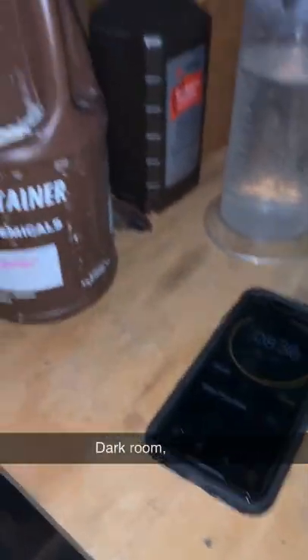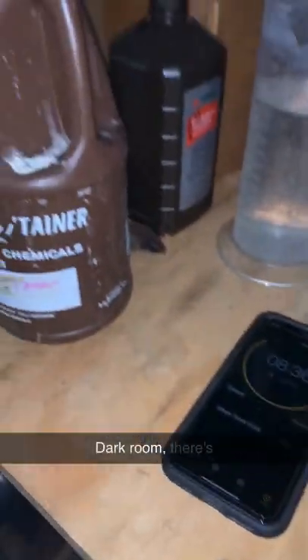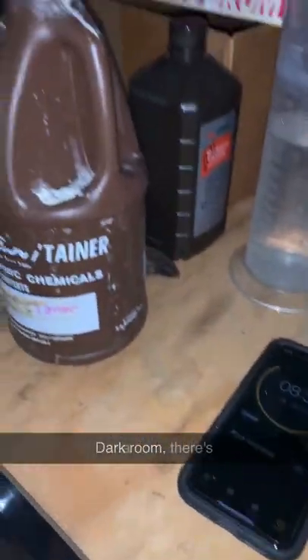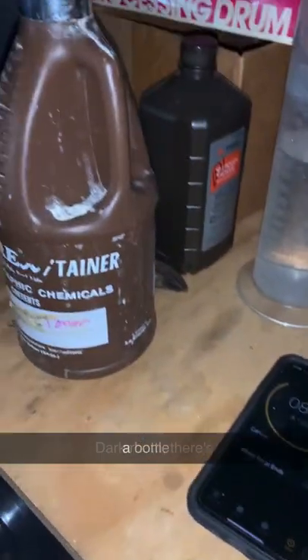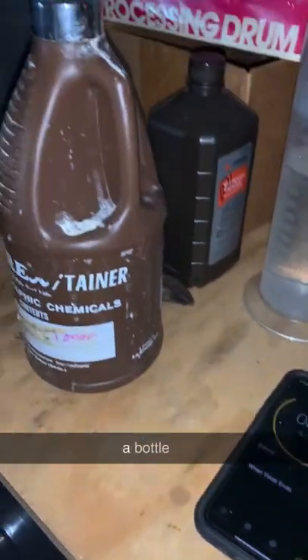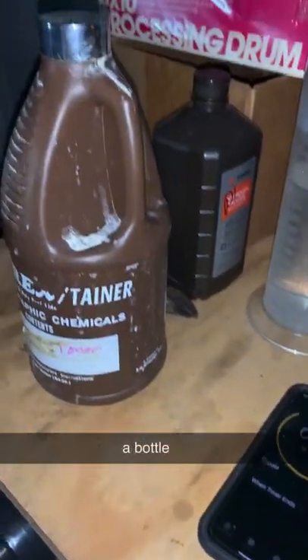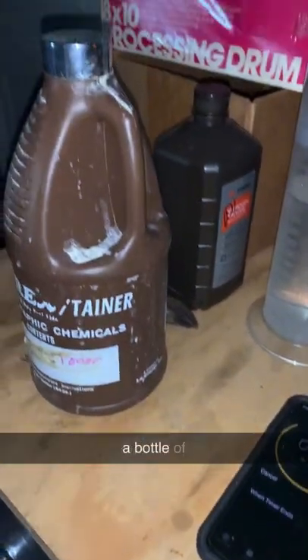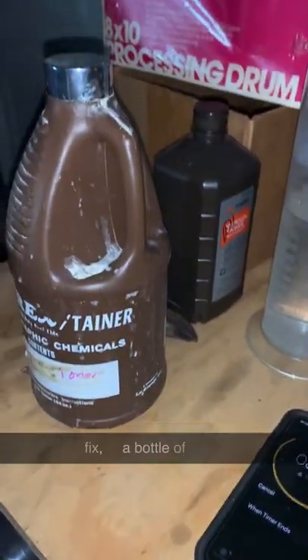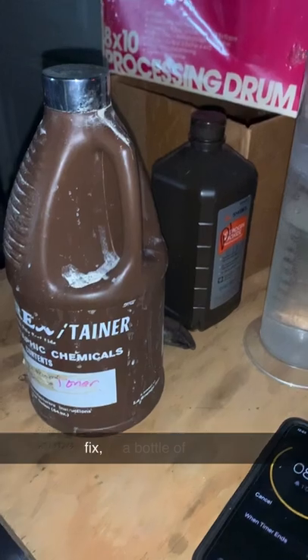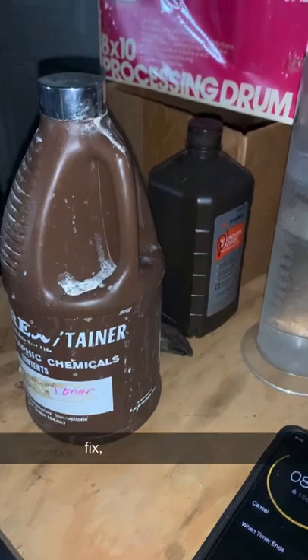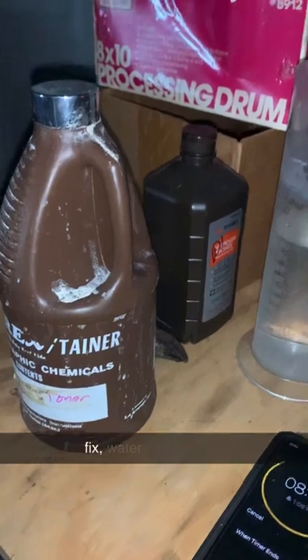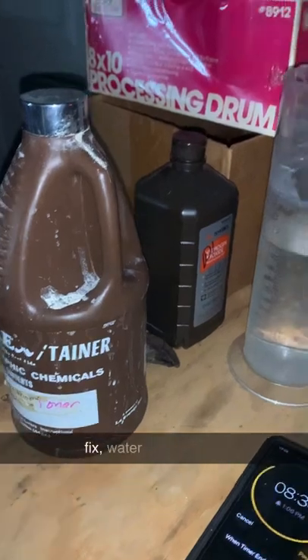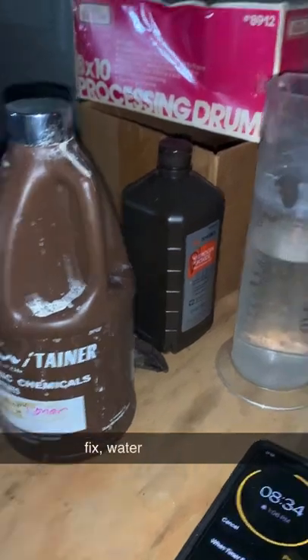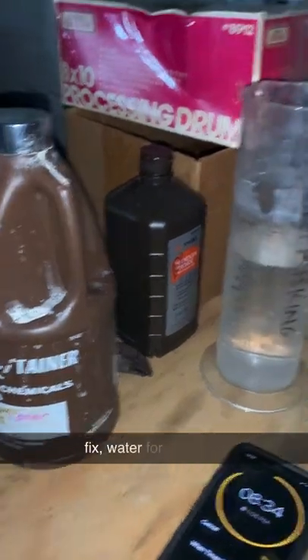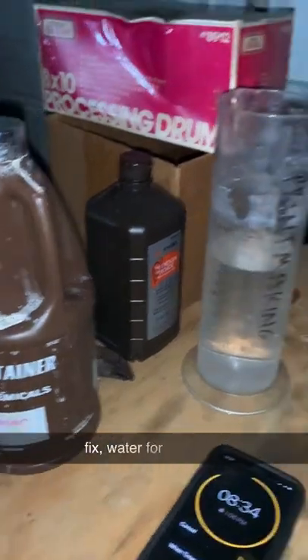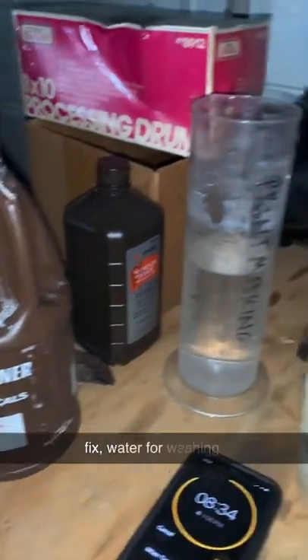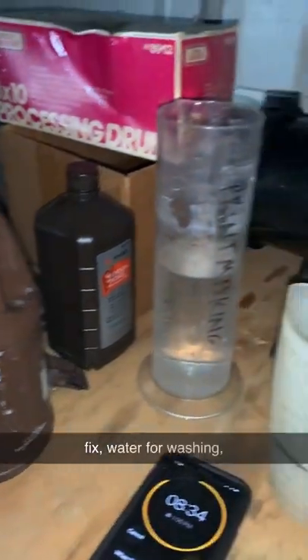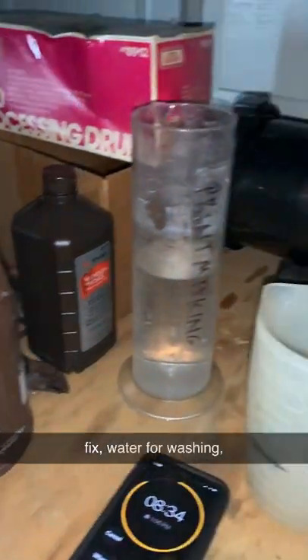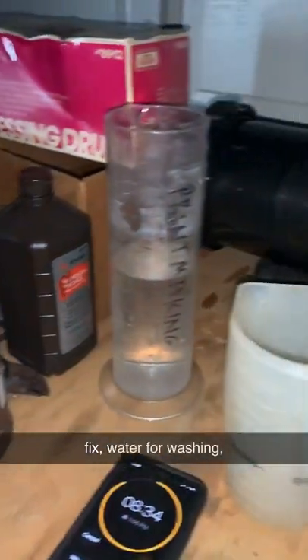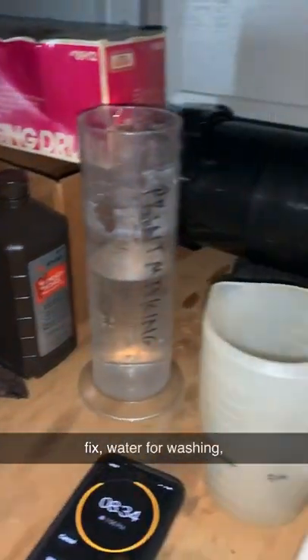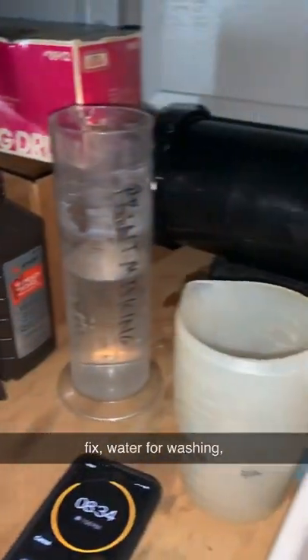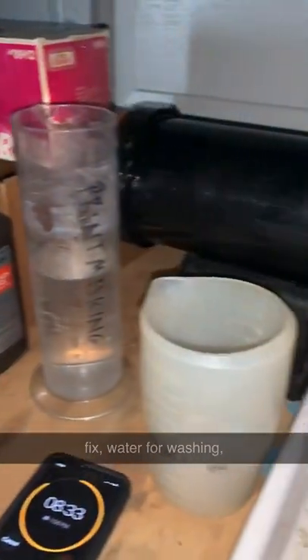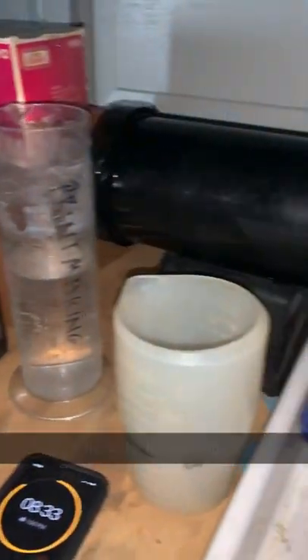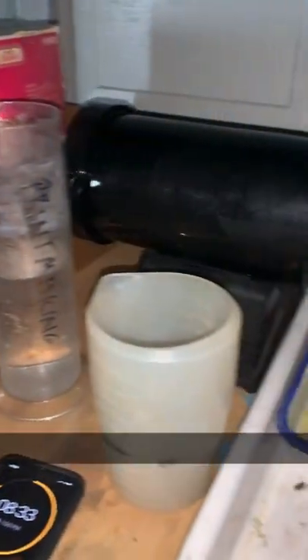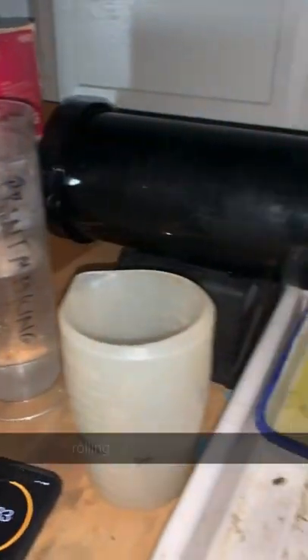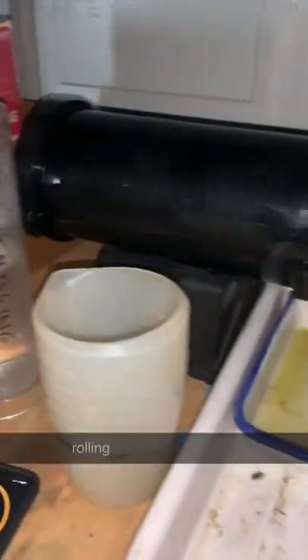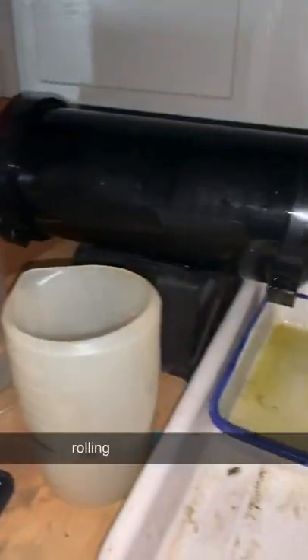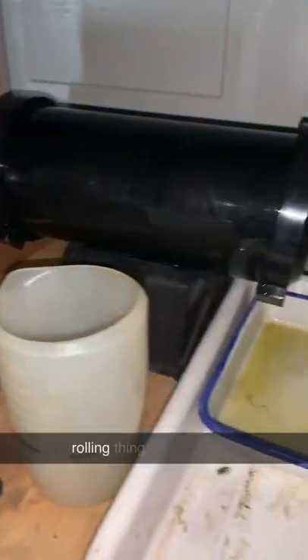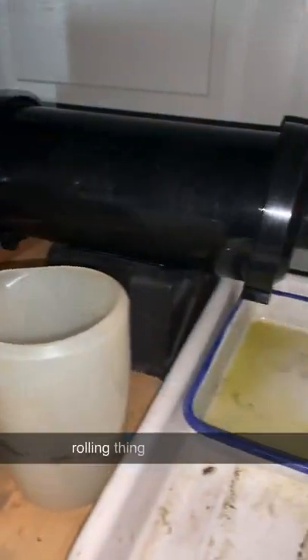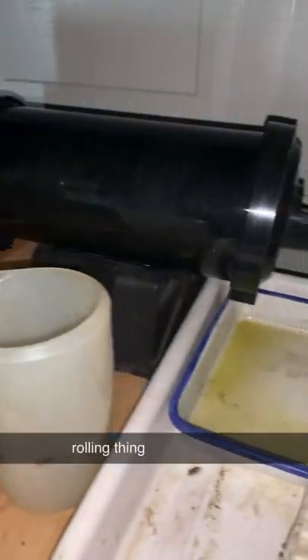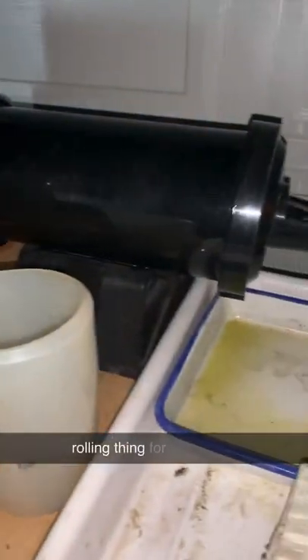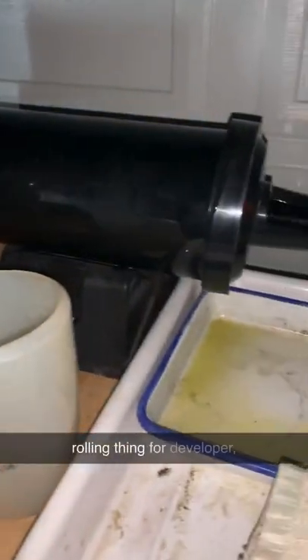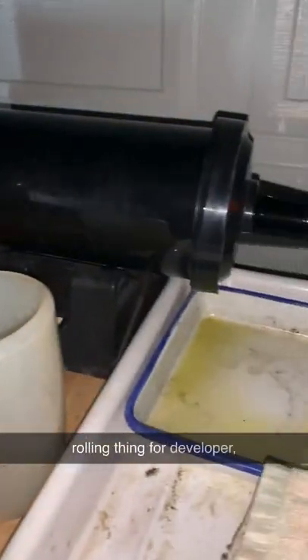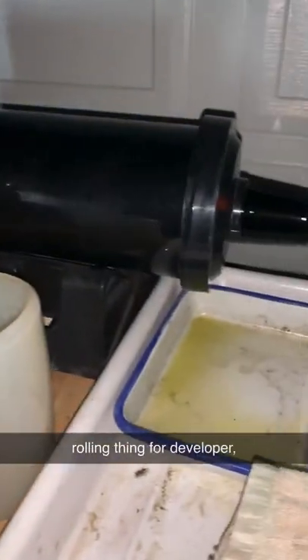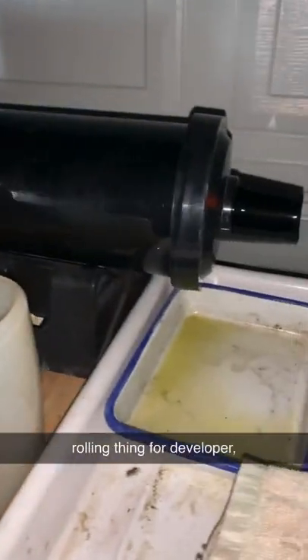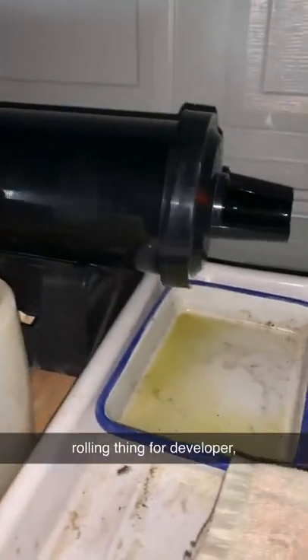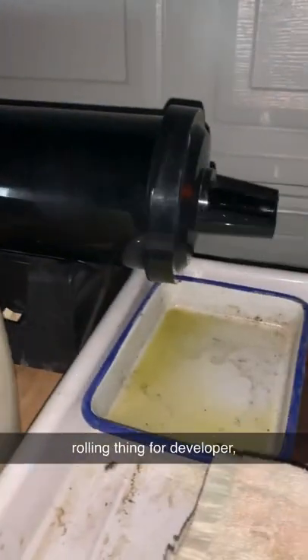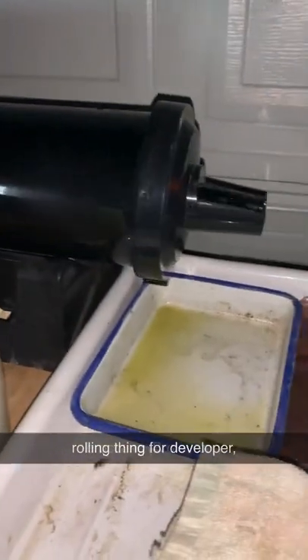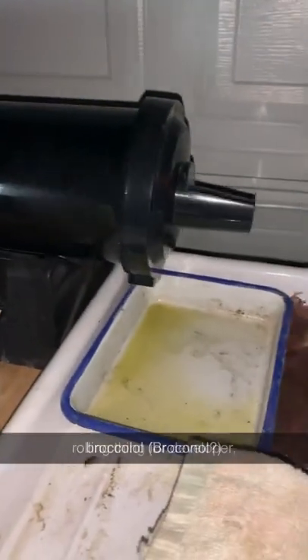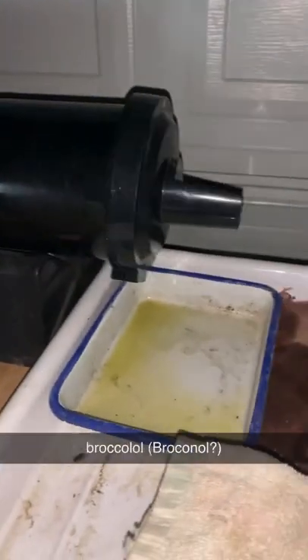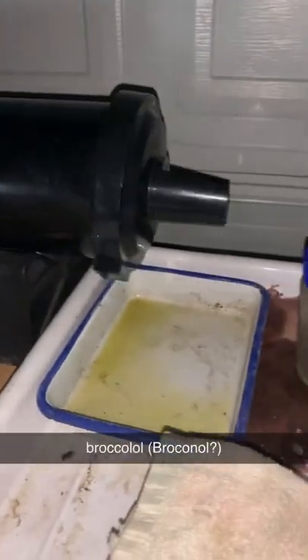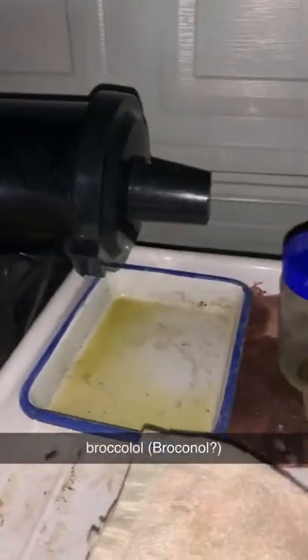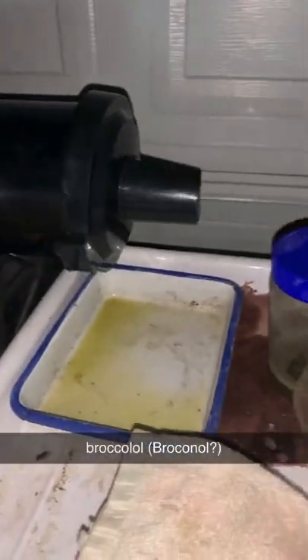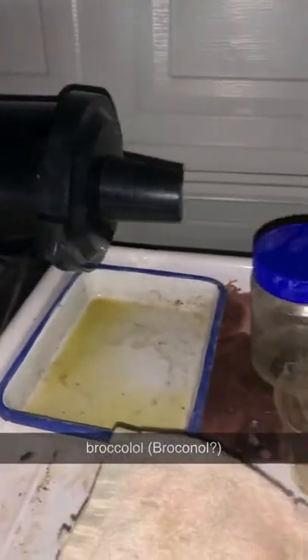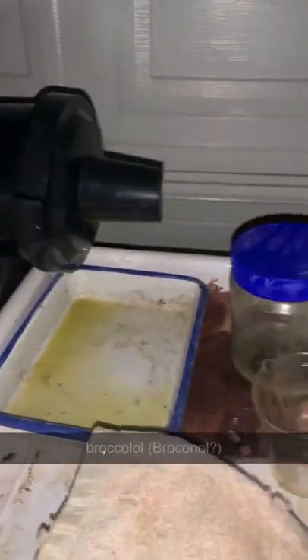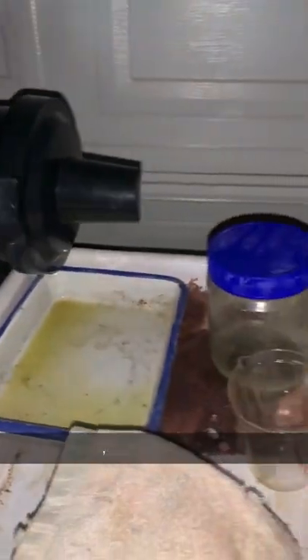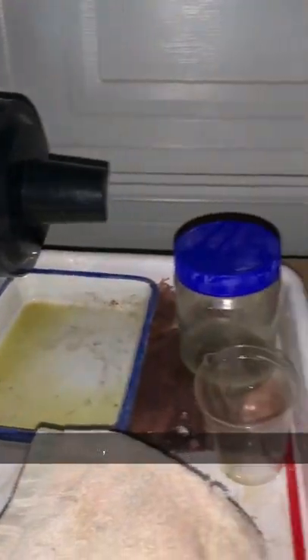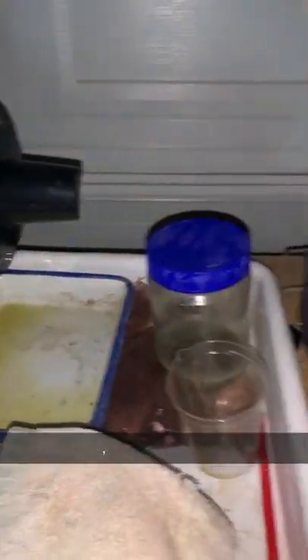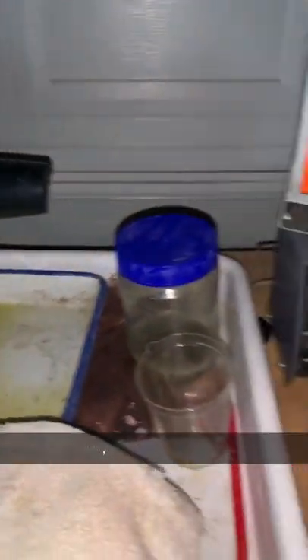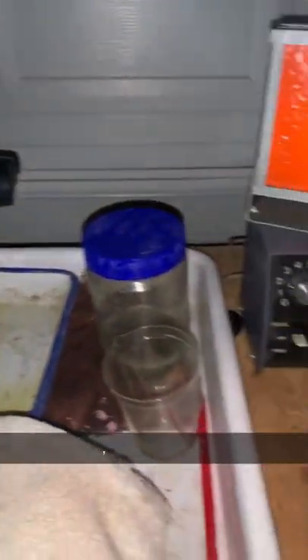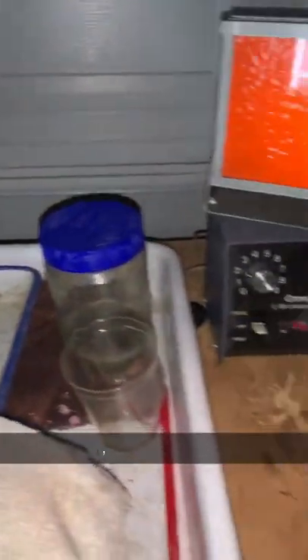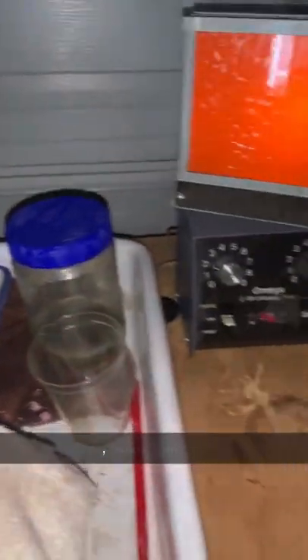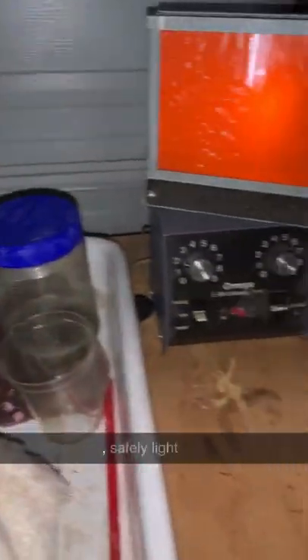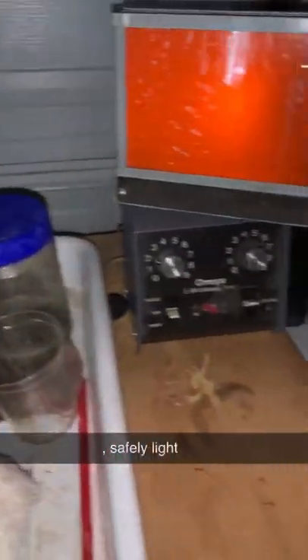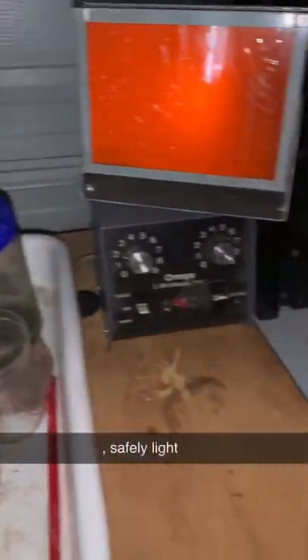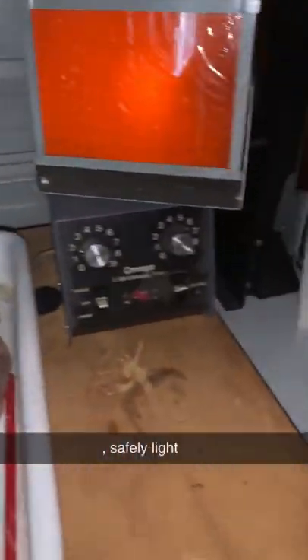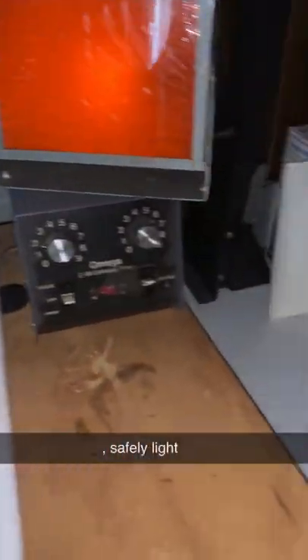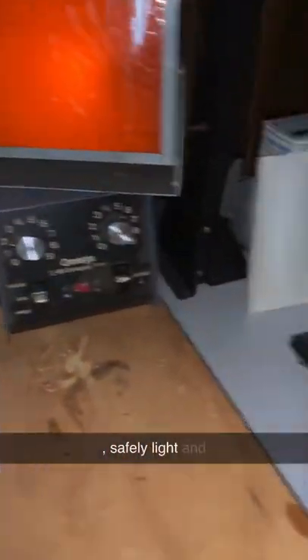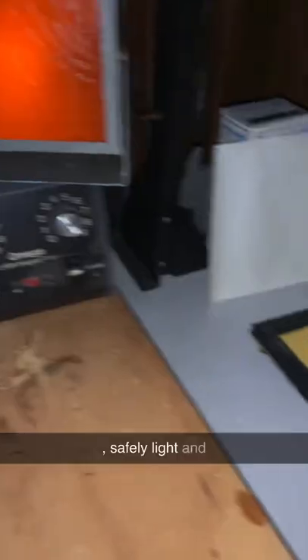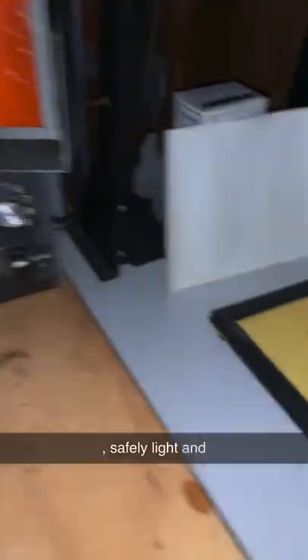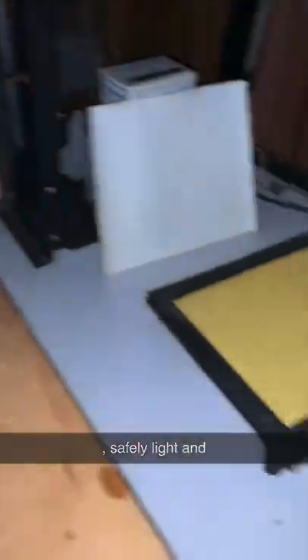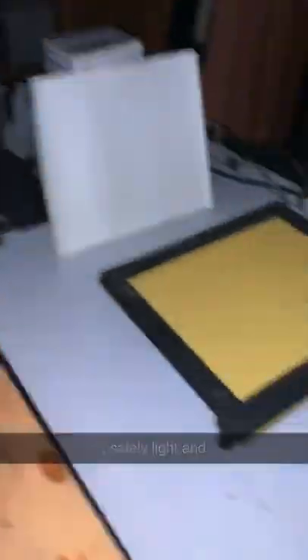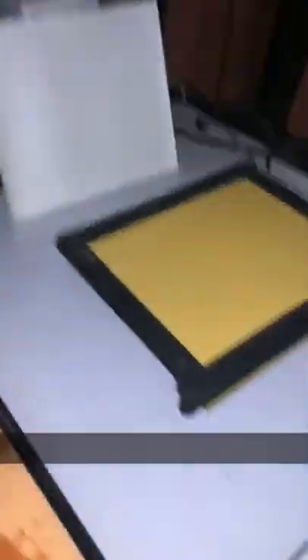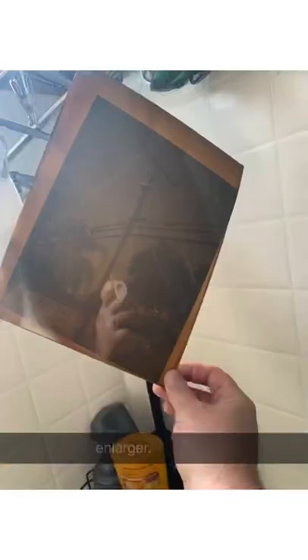There's a bottle of fix, water for washing, a rolling thing for developer, broccolol, safe light, and an enlarger.